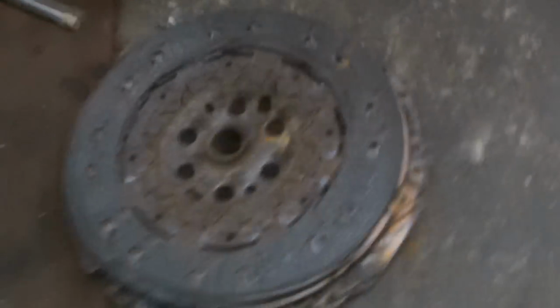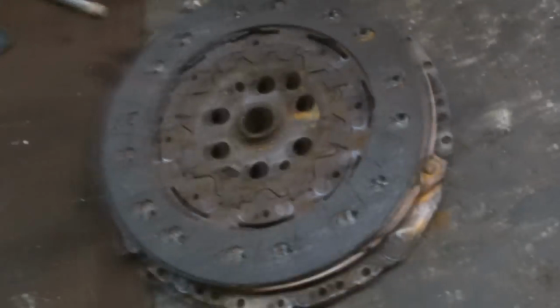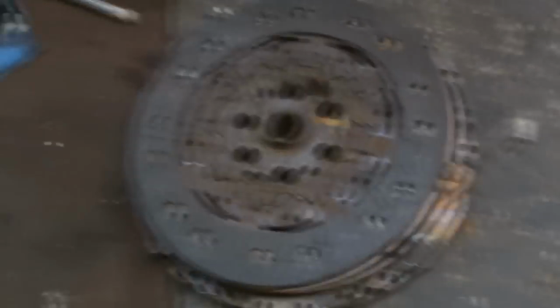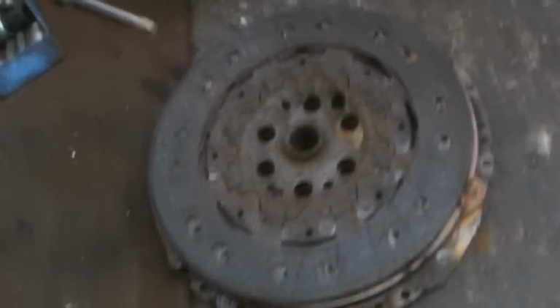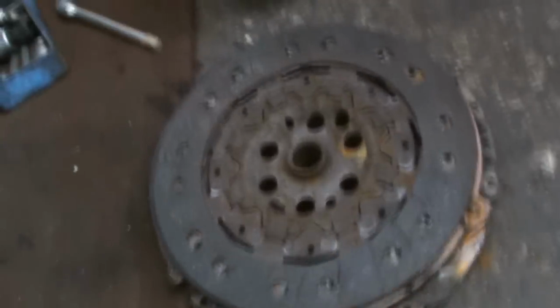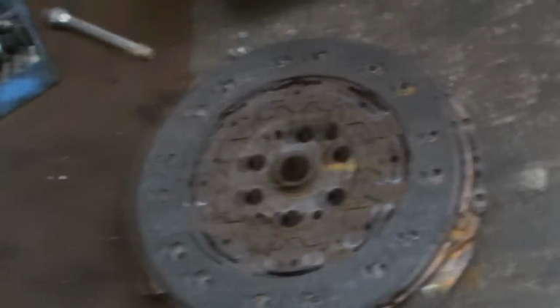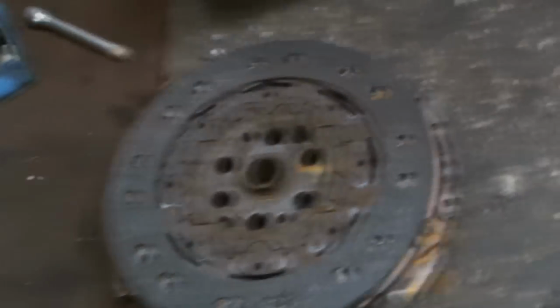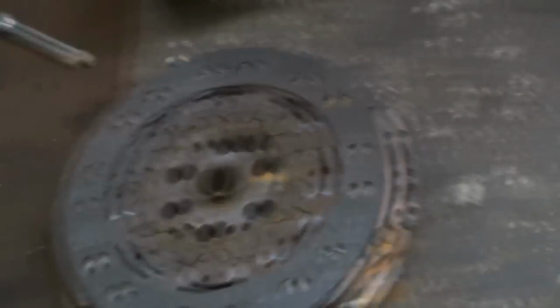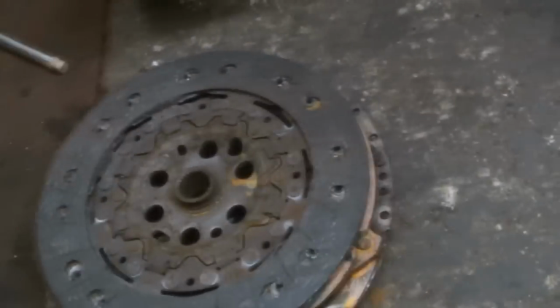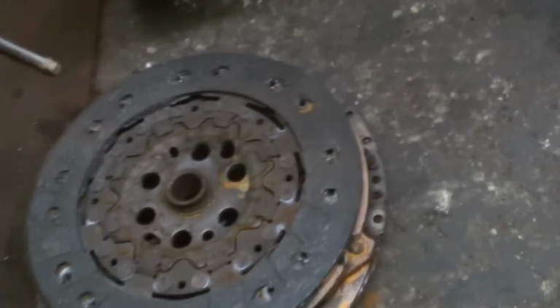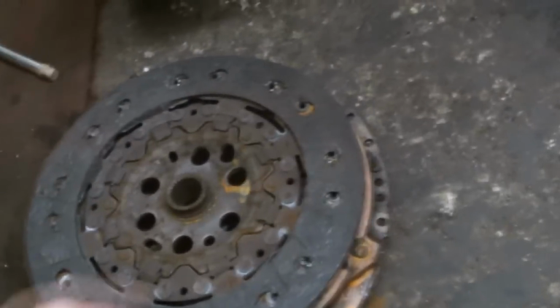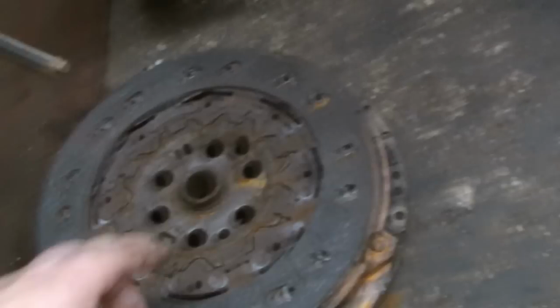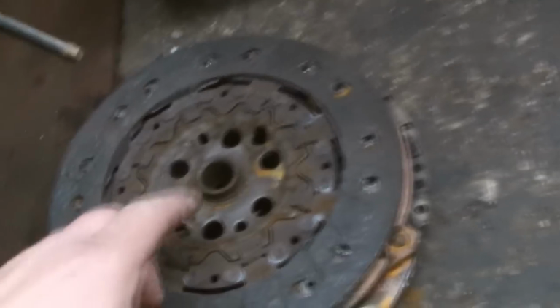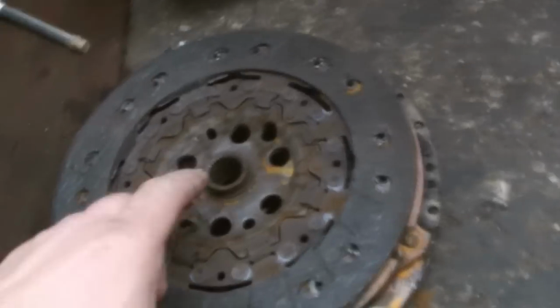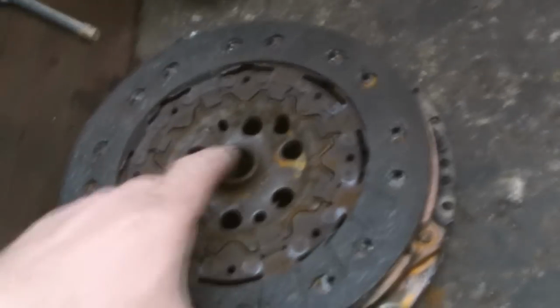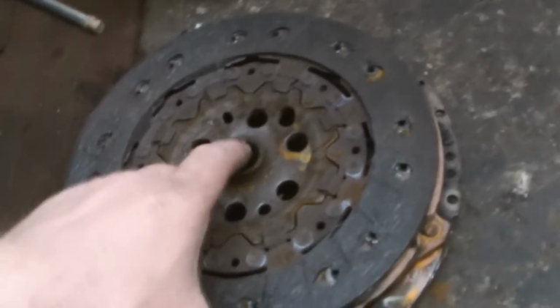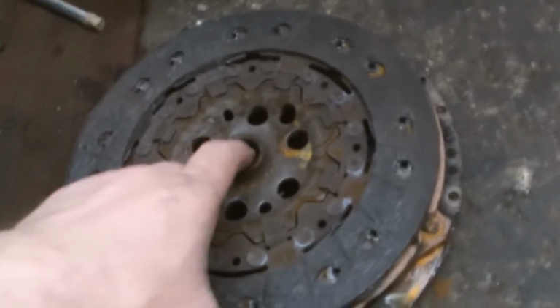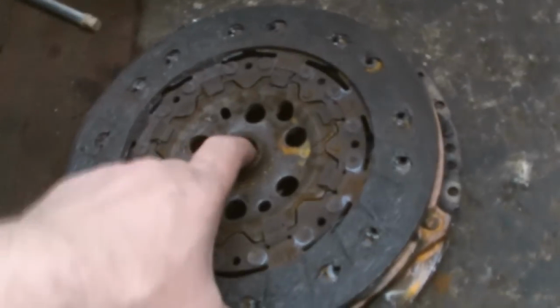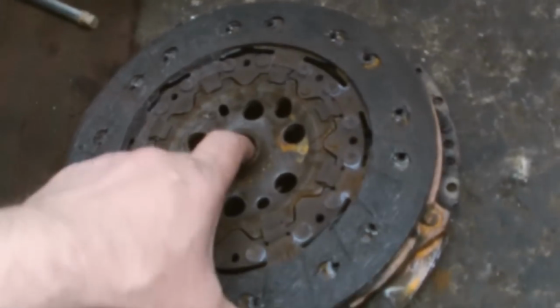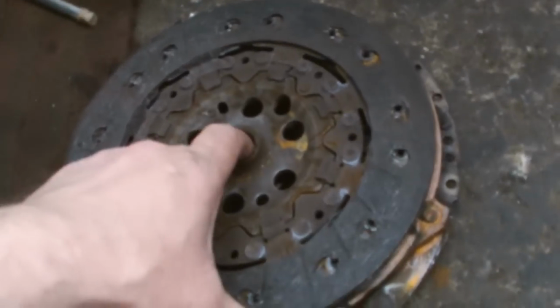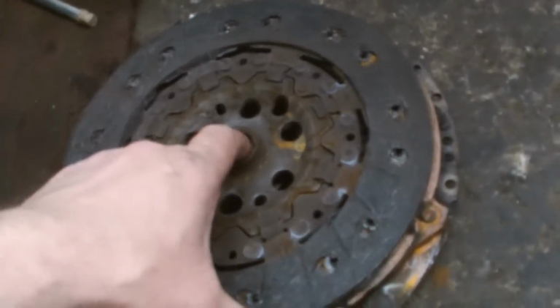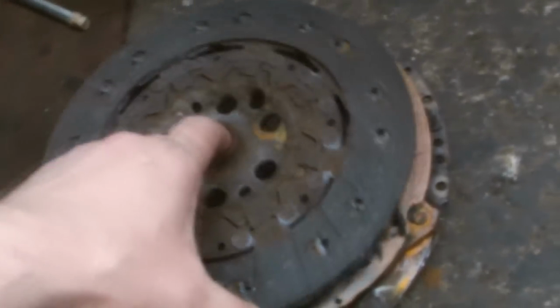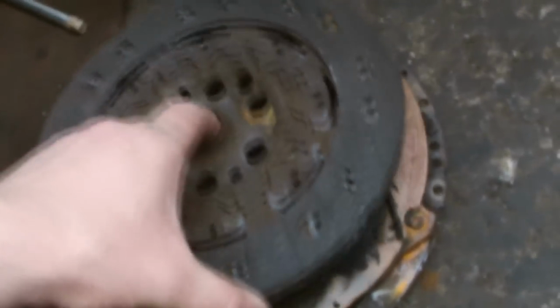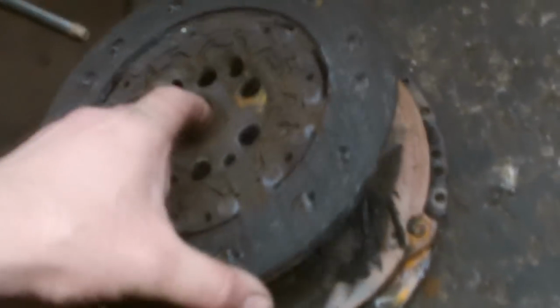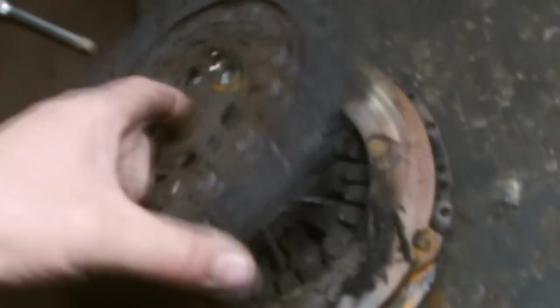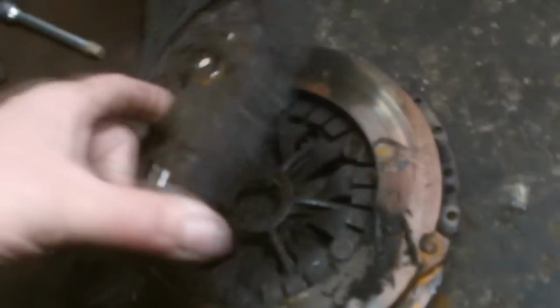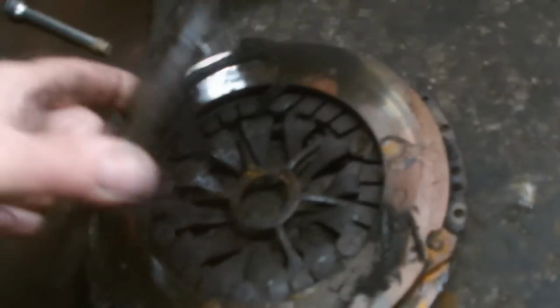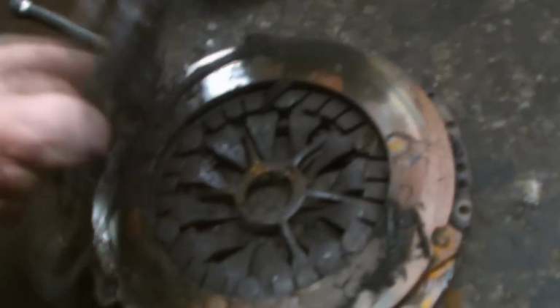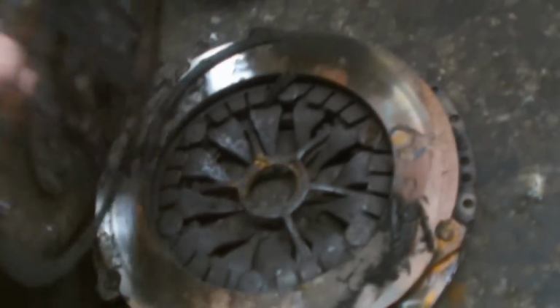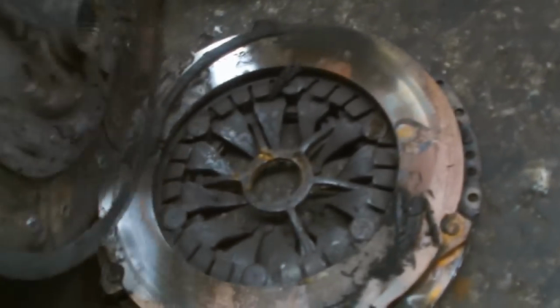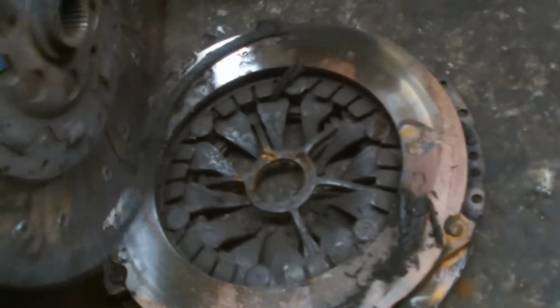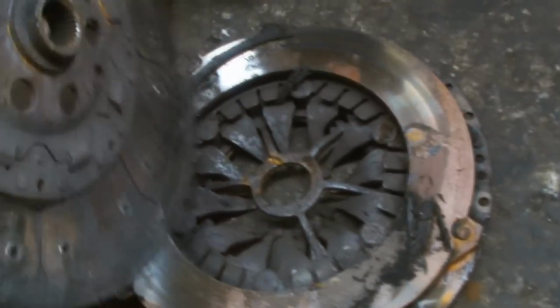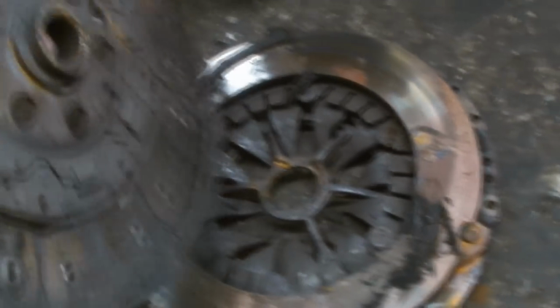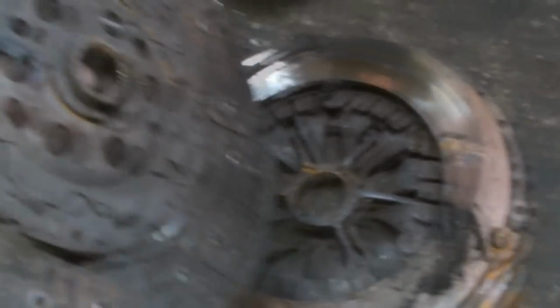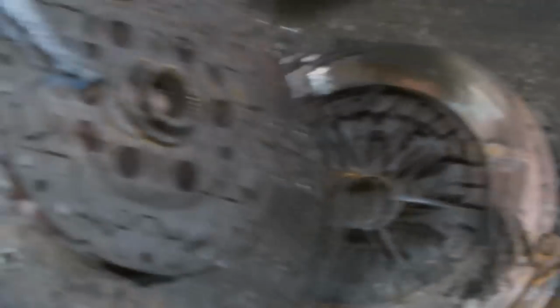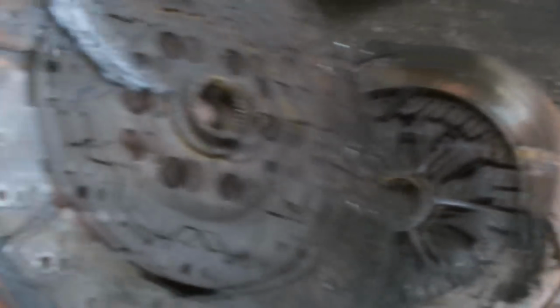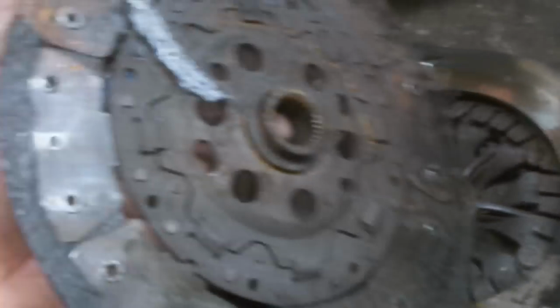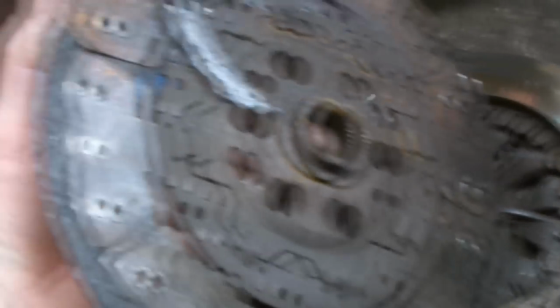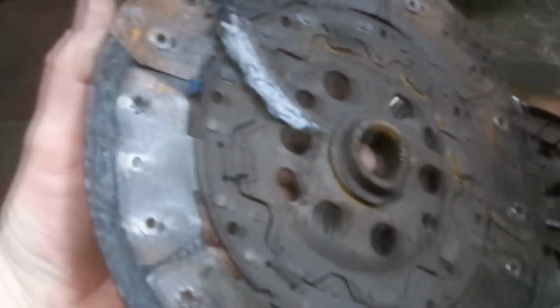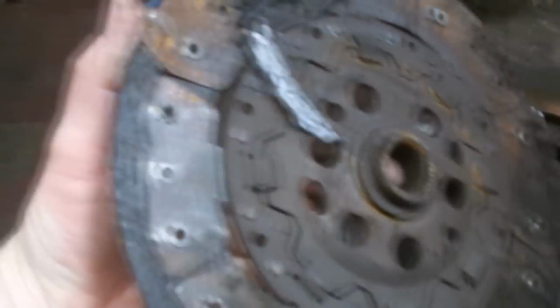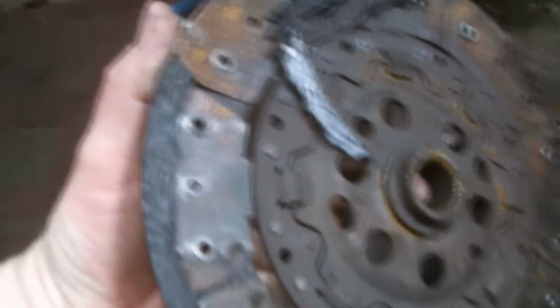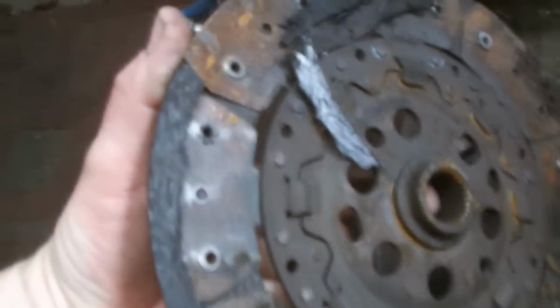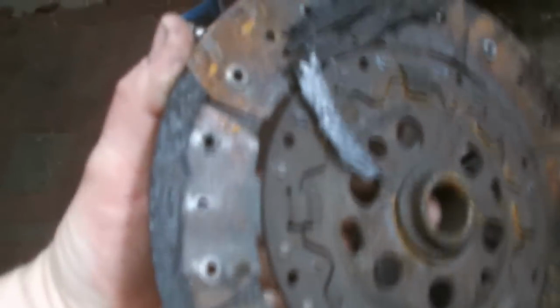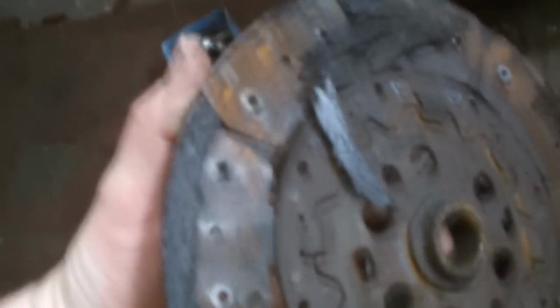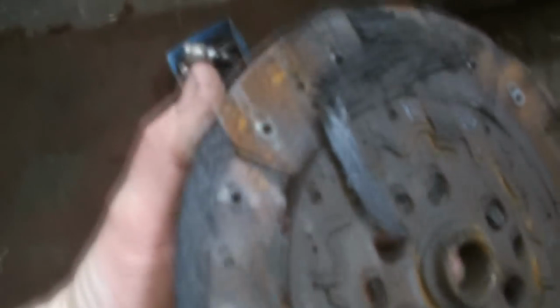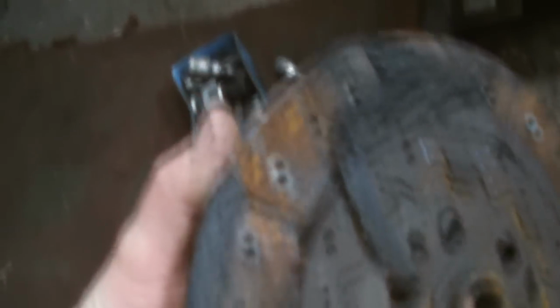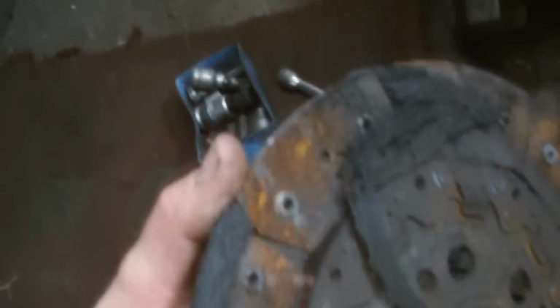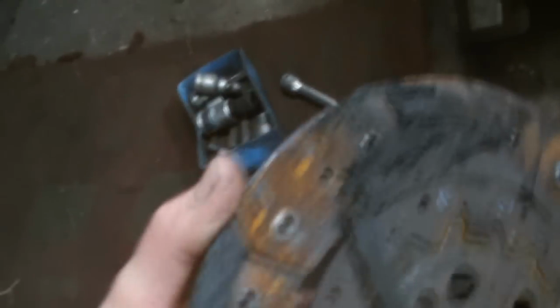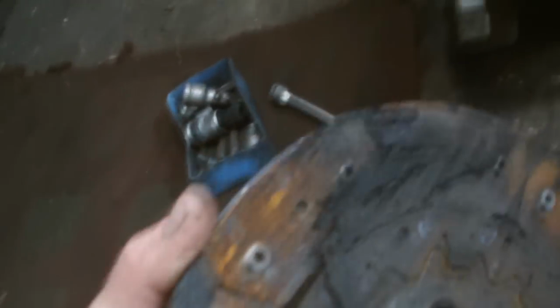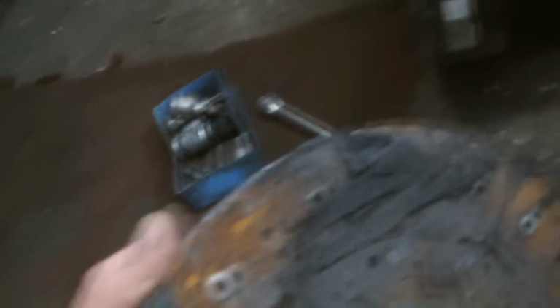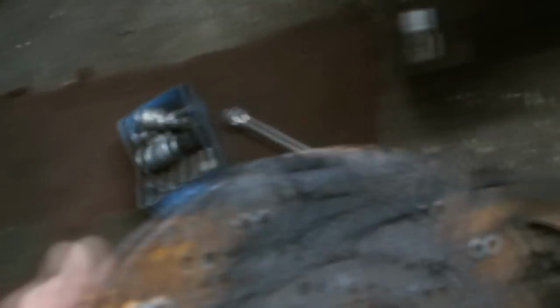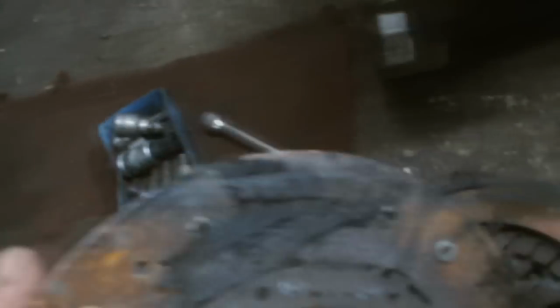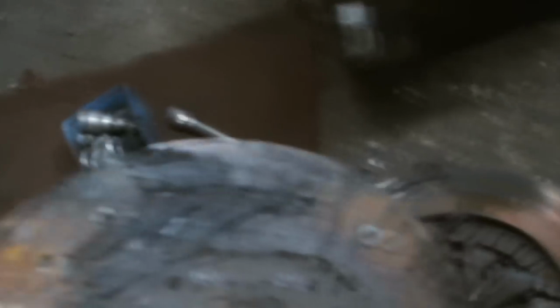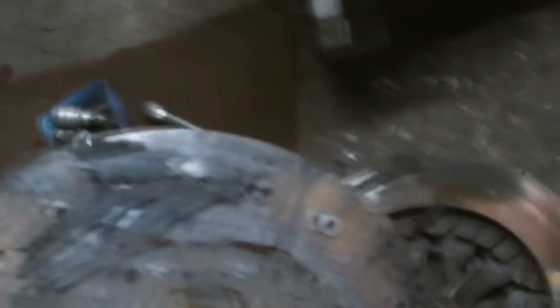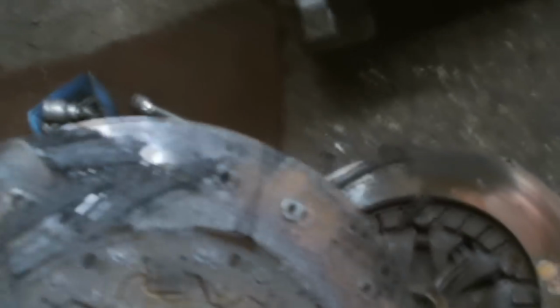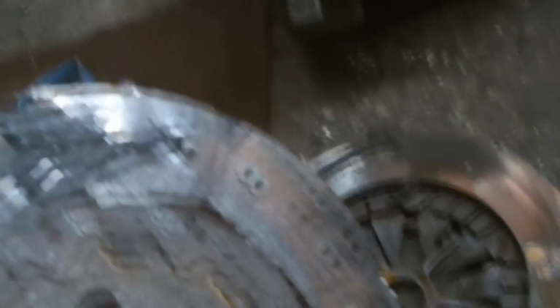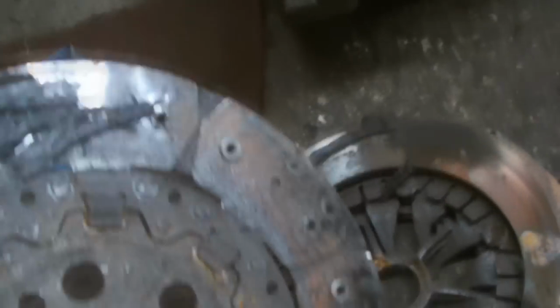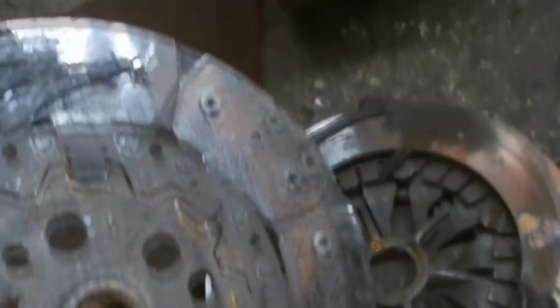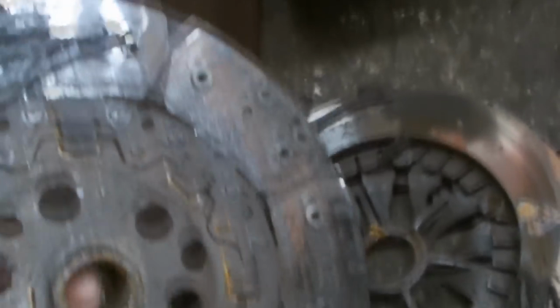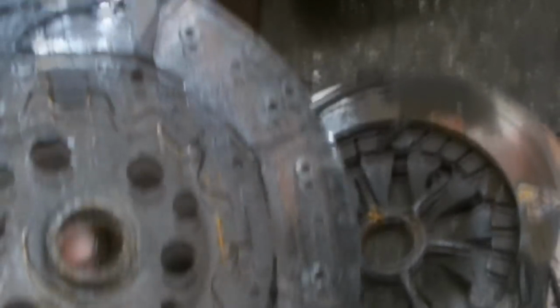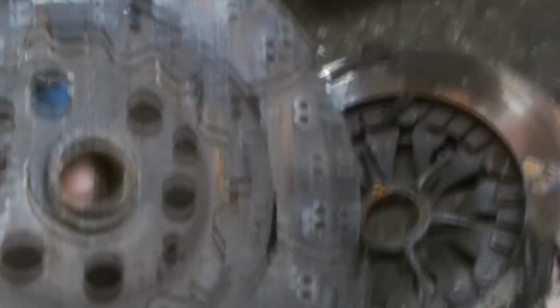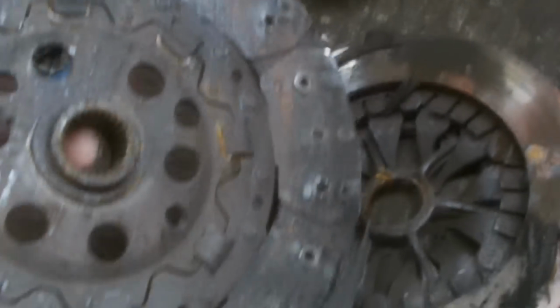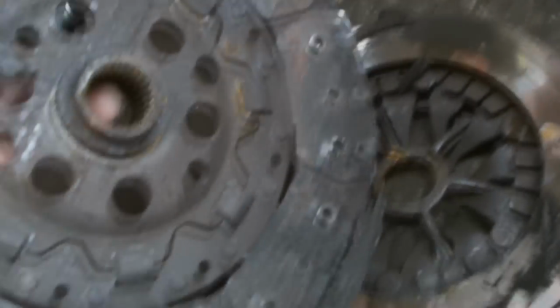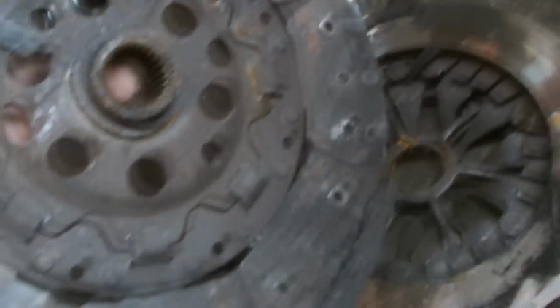And you'll see this one's well worn — completely gone.